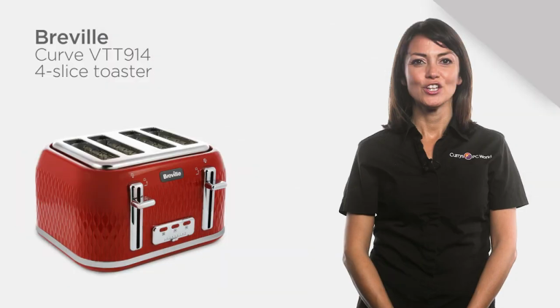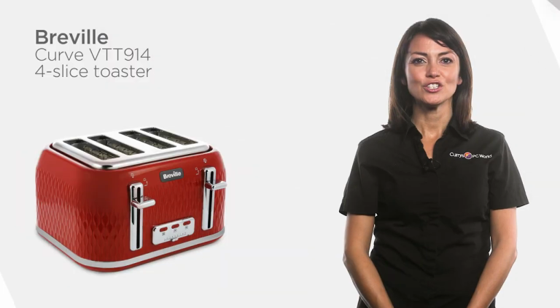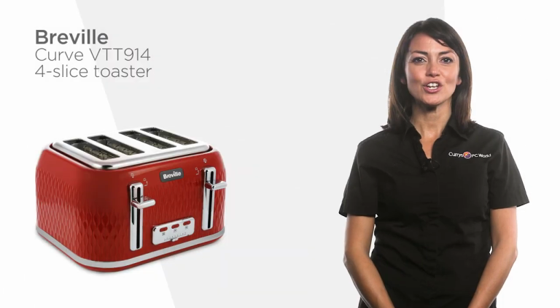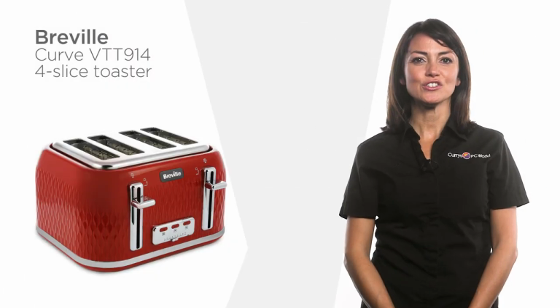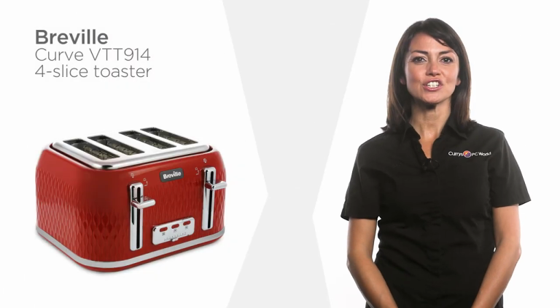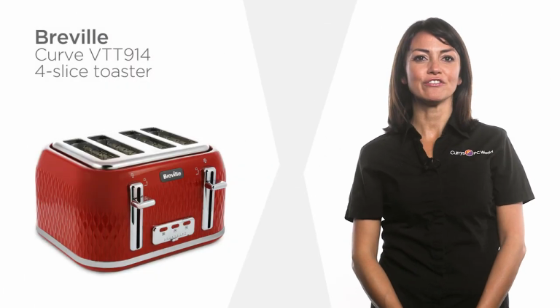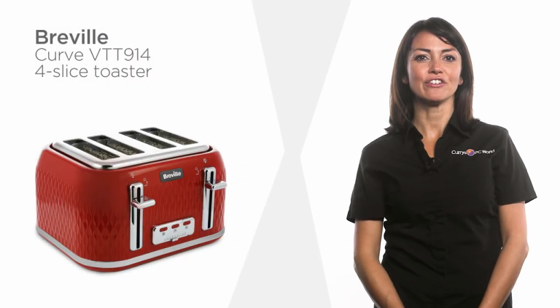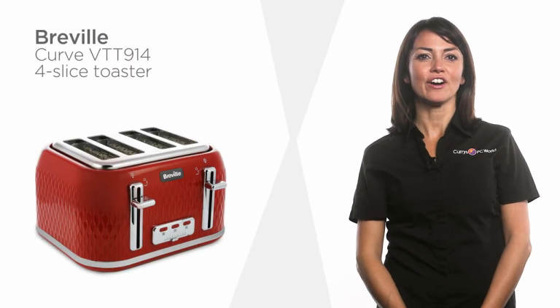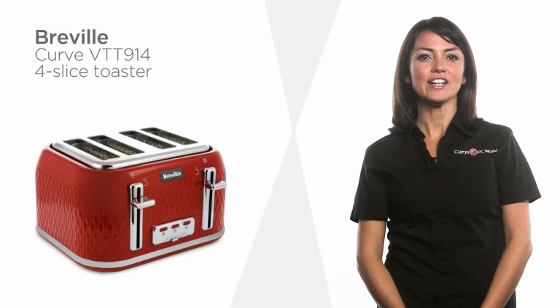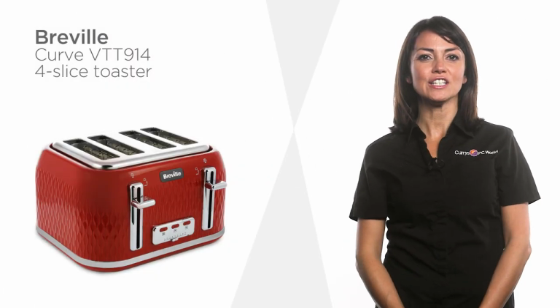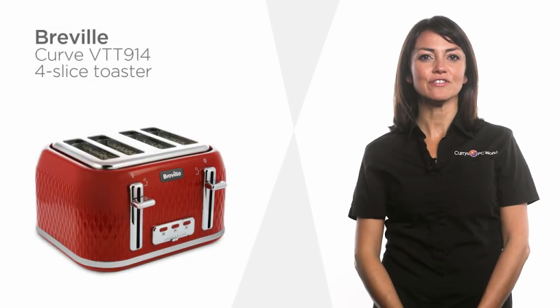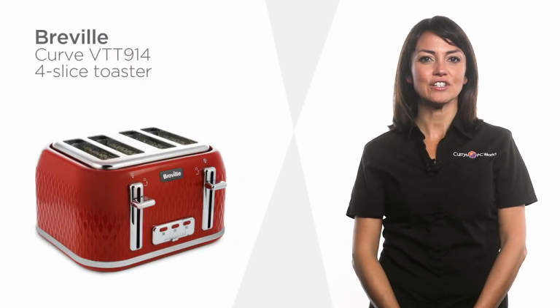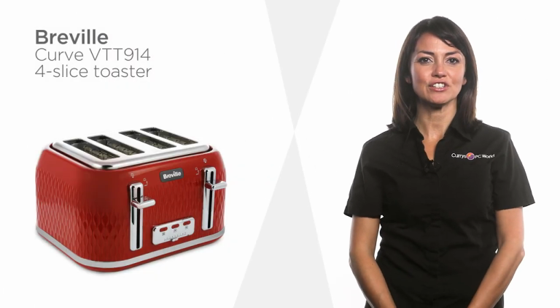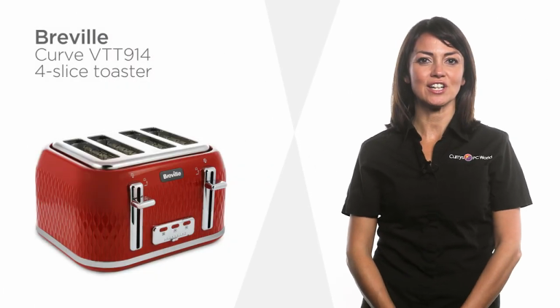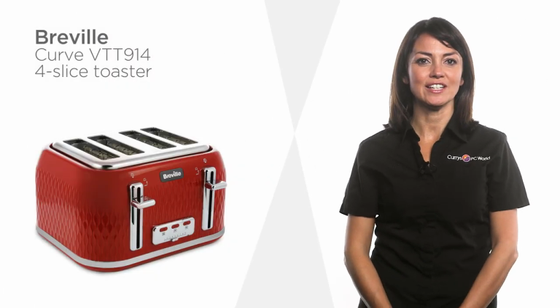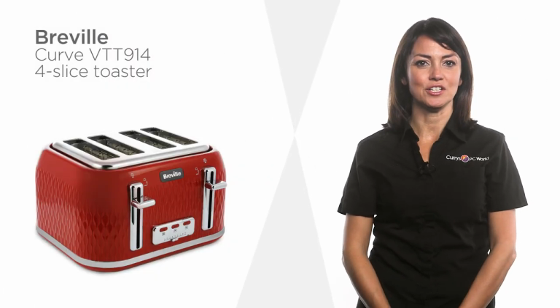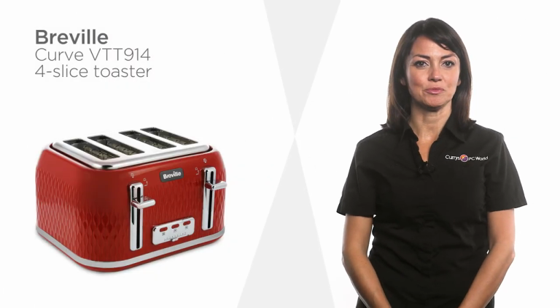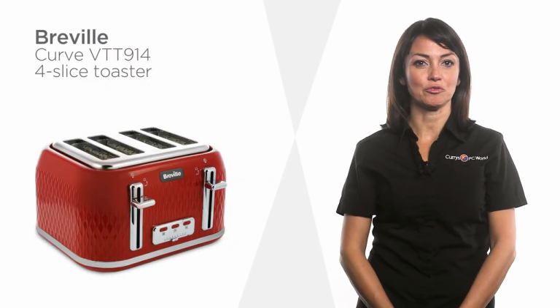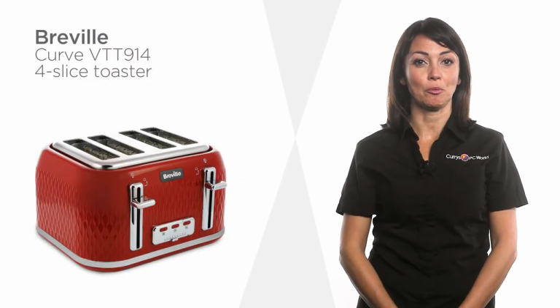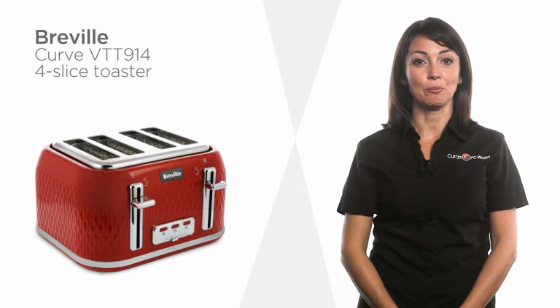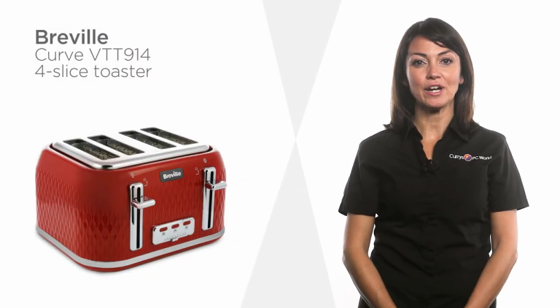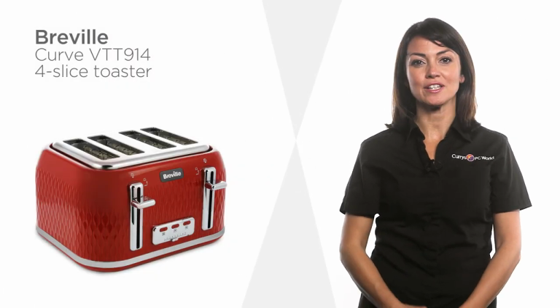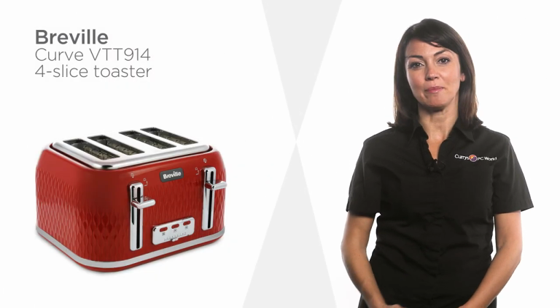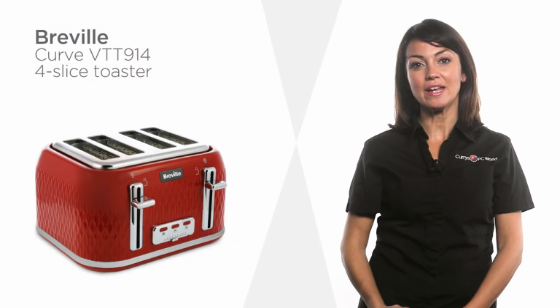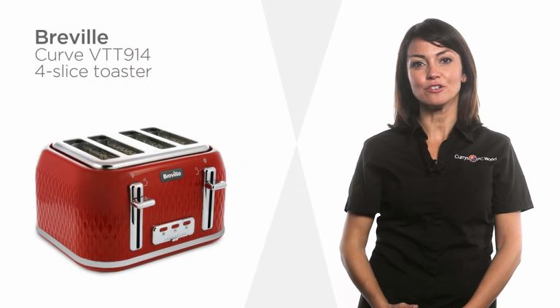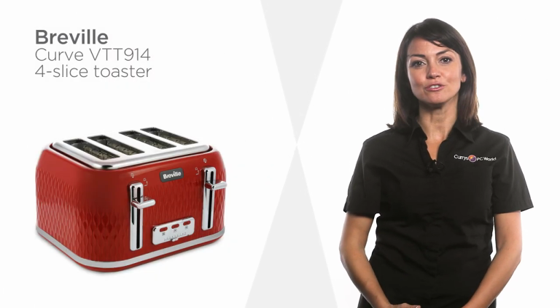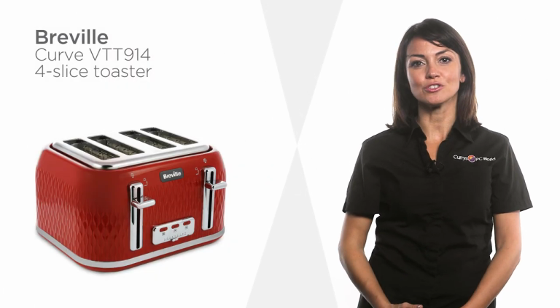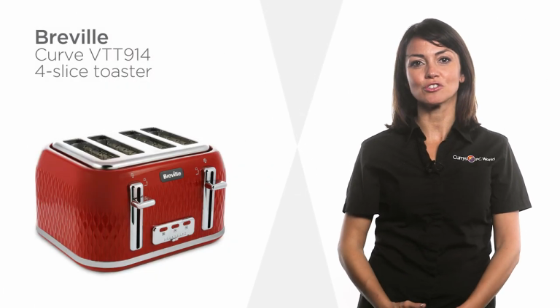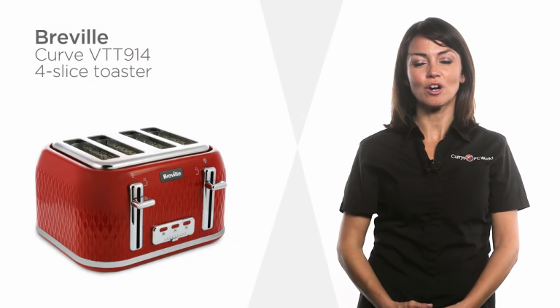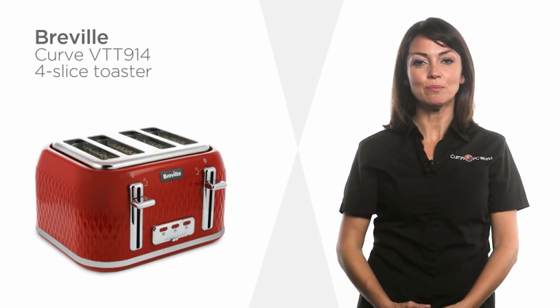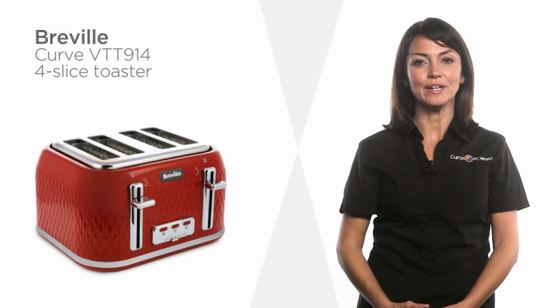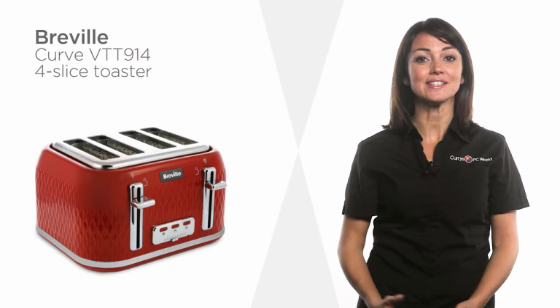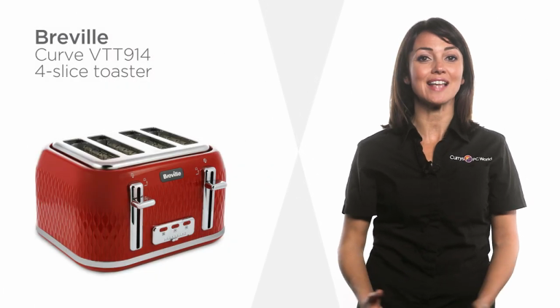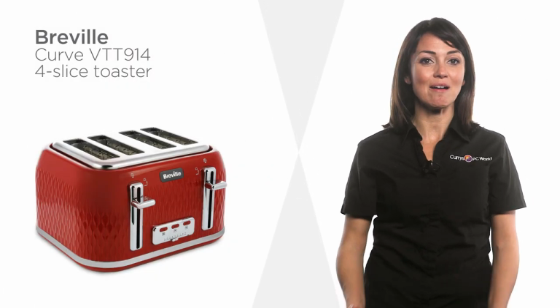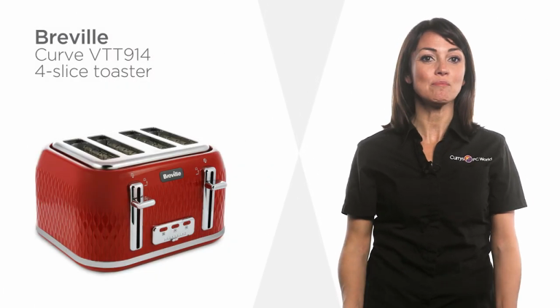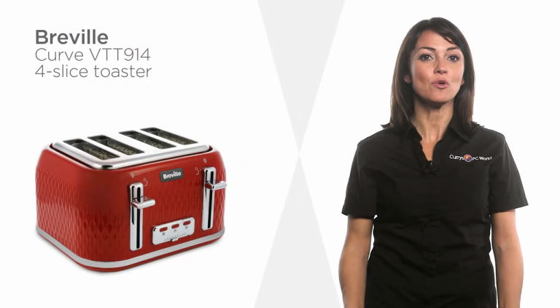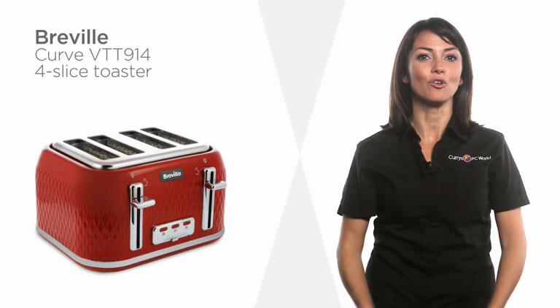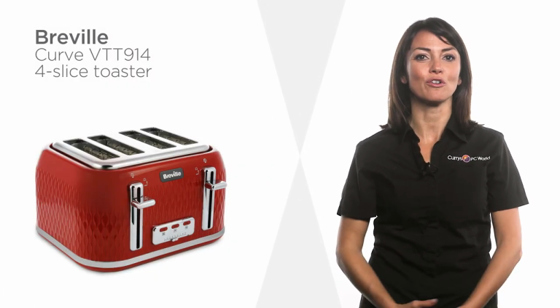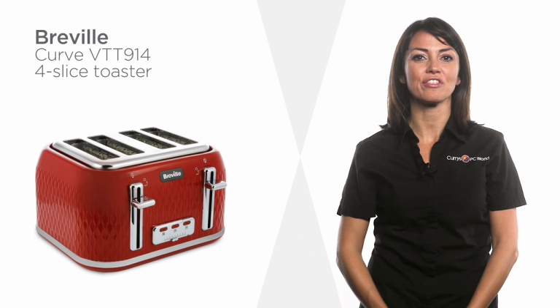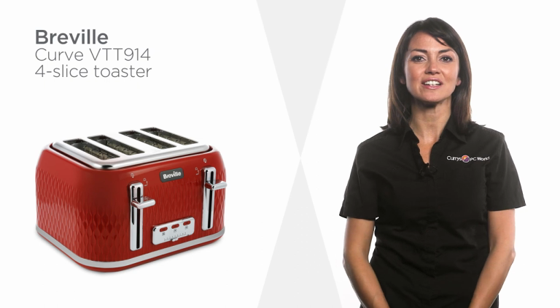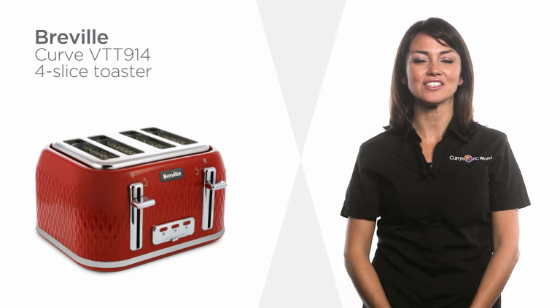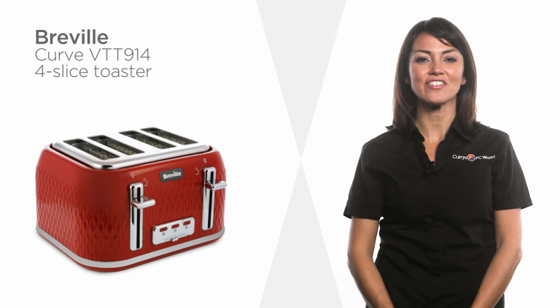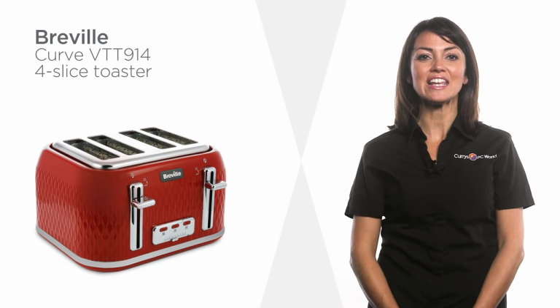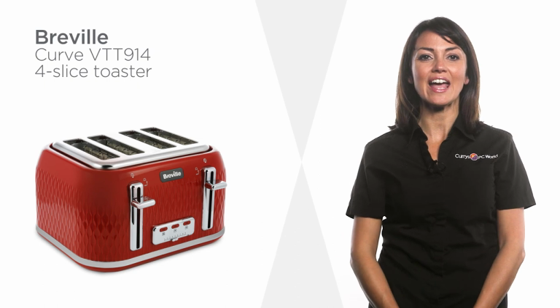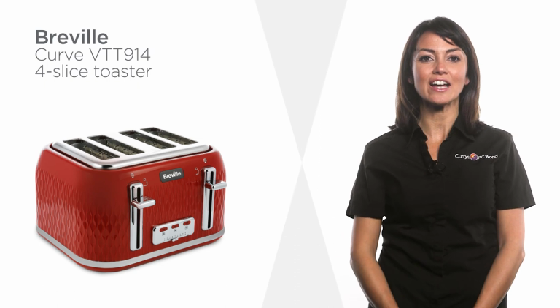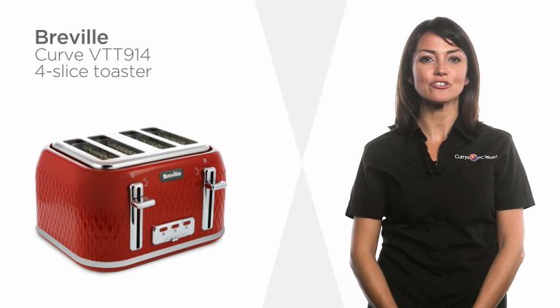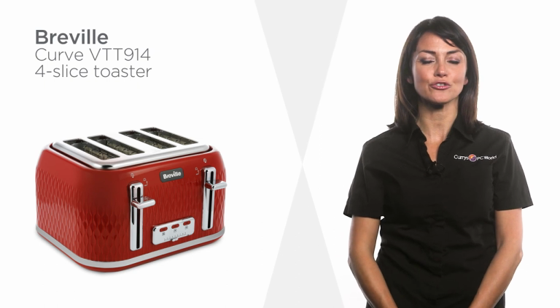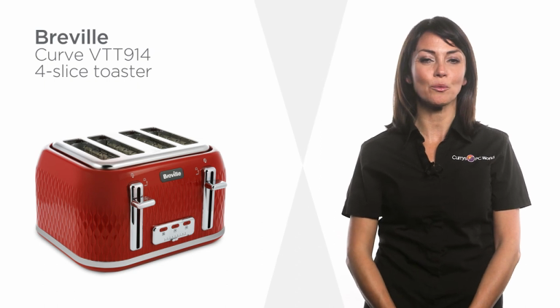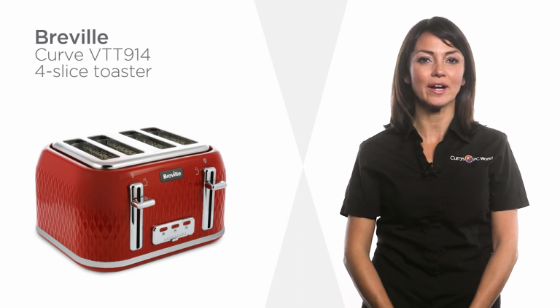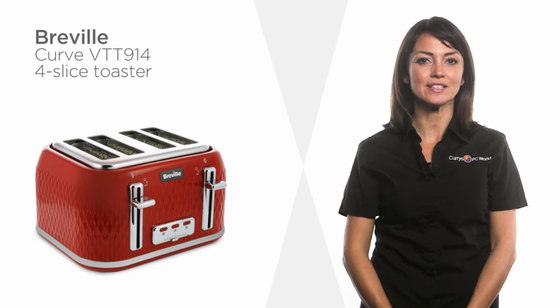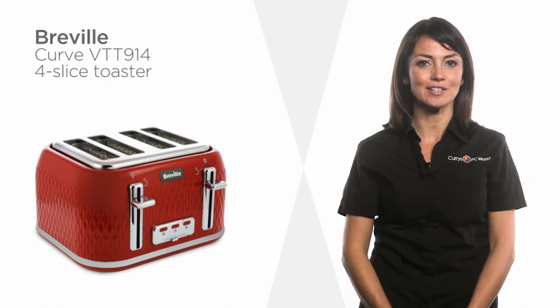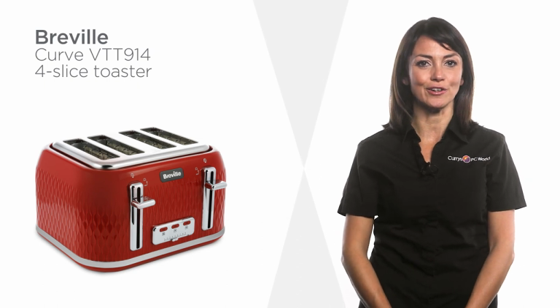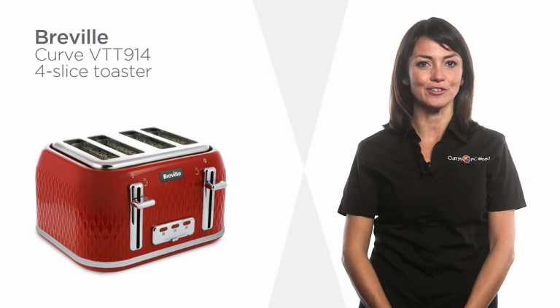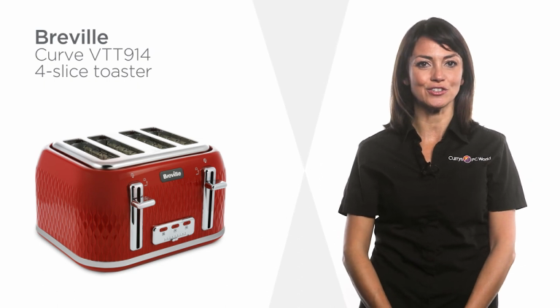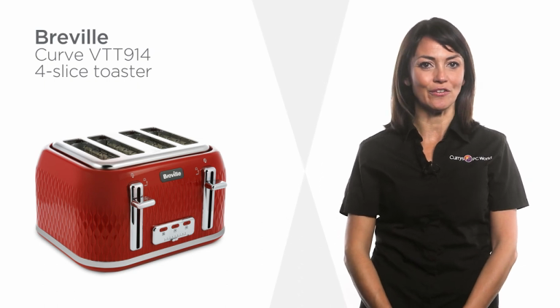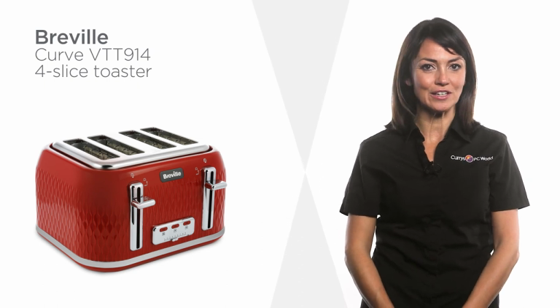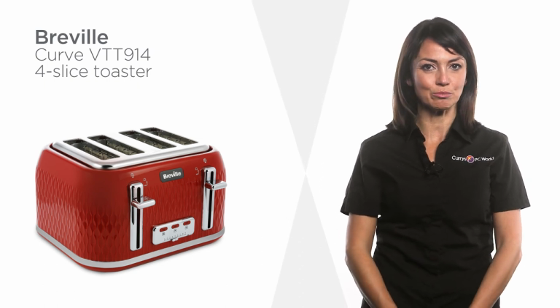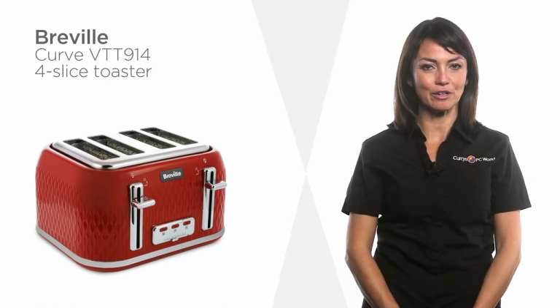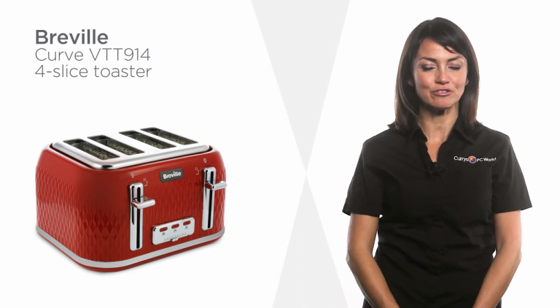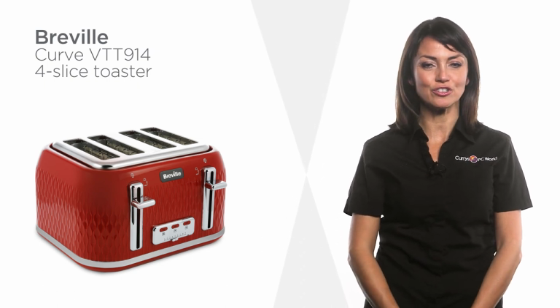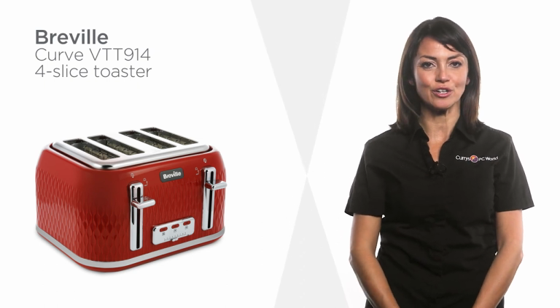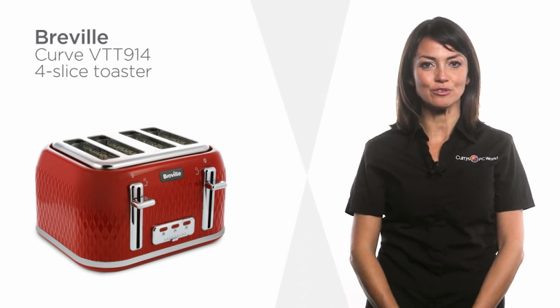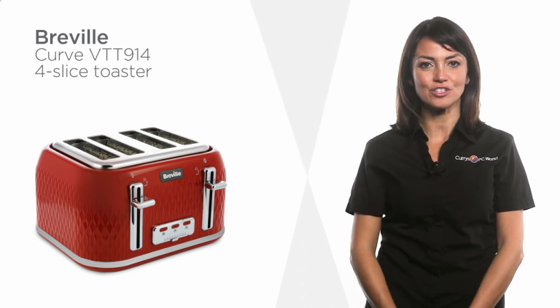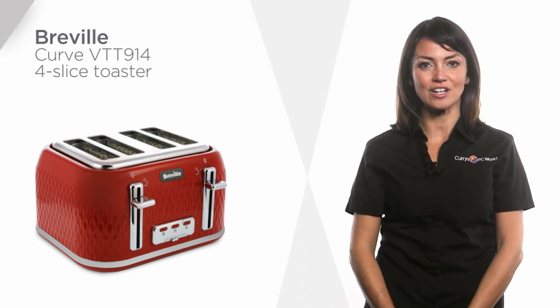Toast a variety of different items from bread to bagels, crumpets and more thanks to the extra wide slots on this Breville toaster.